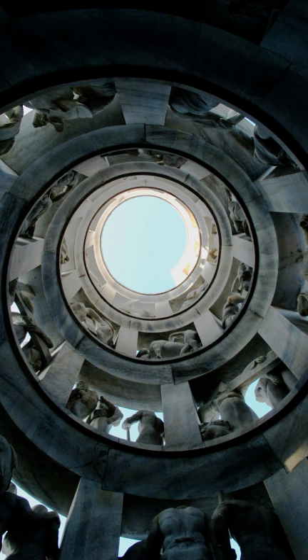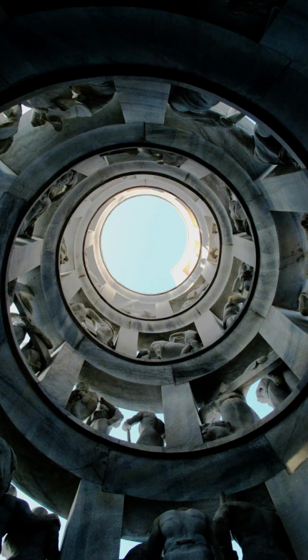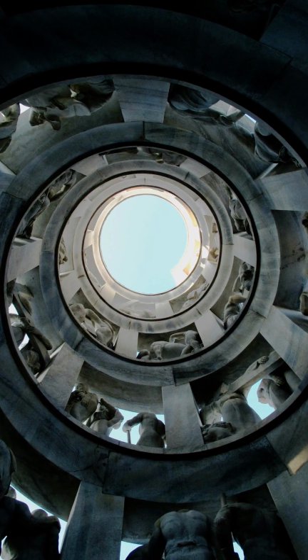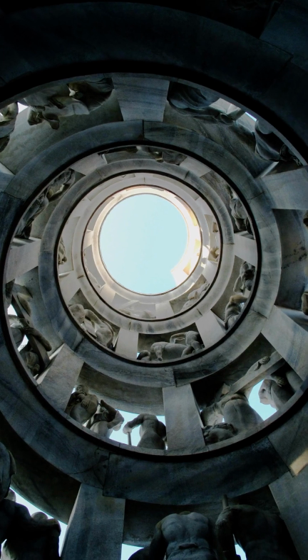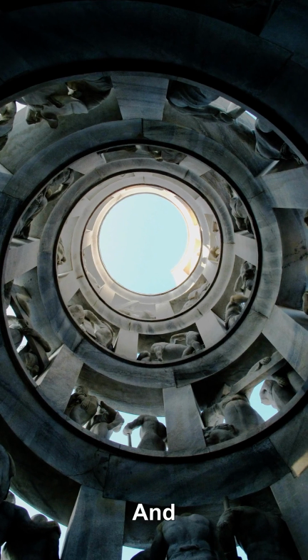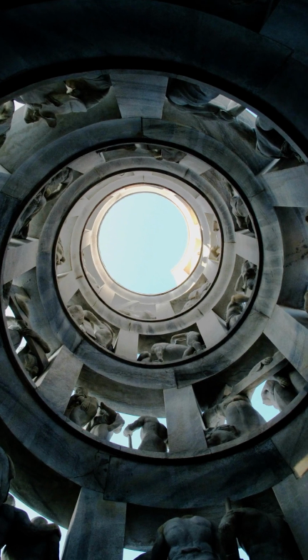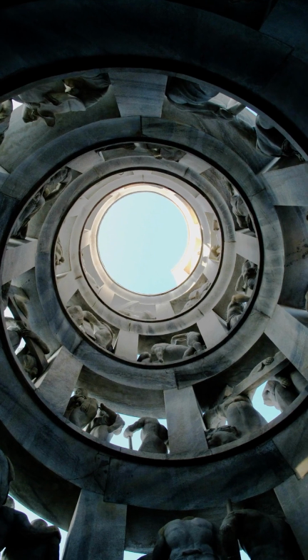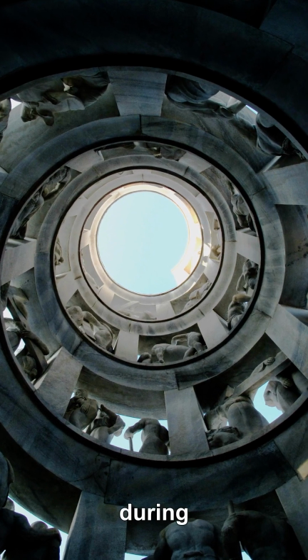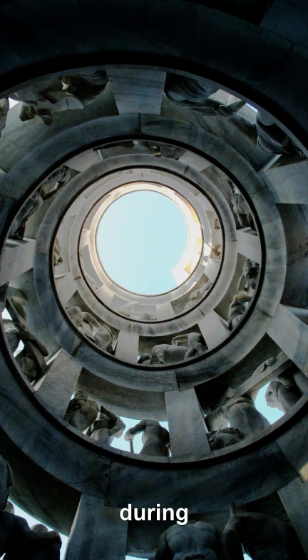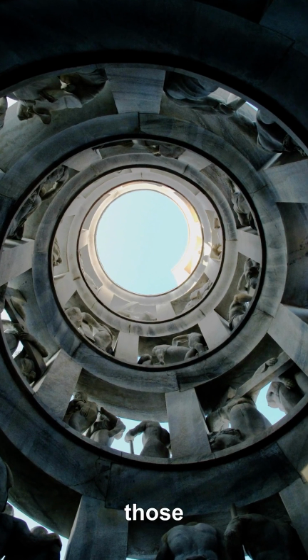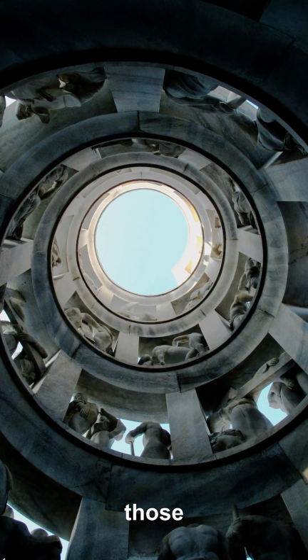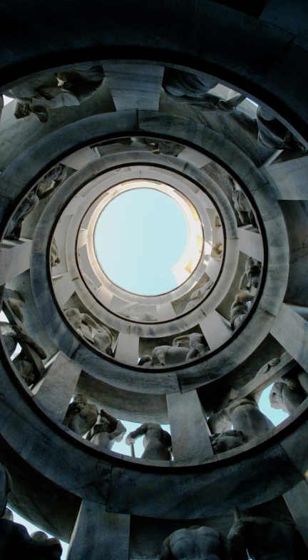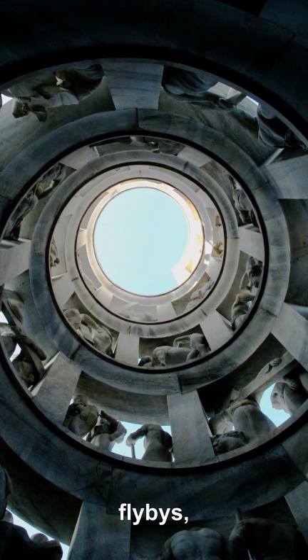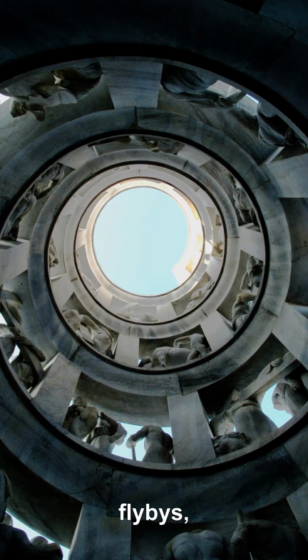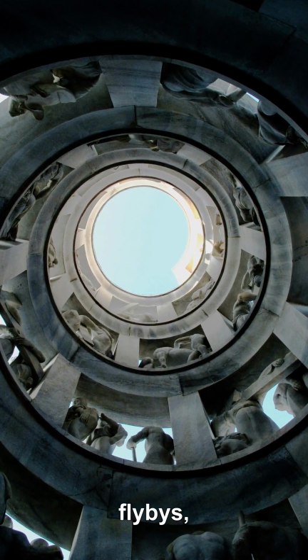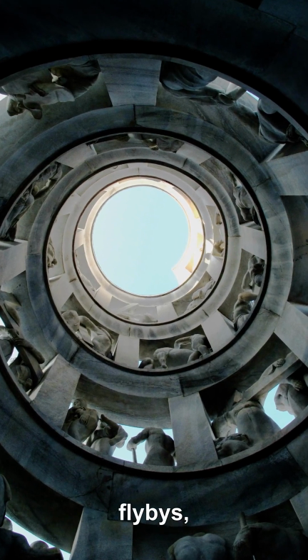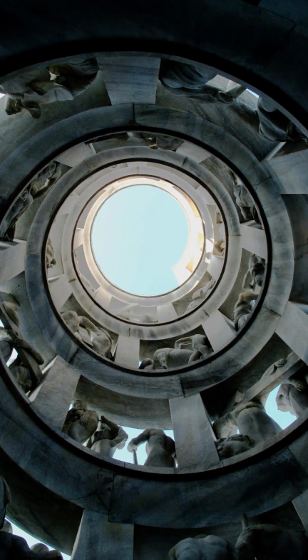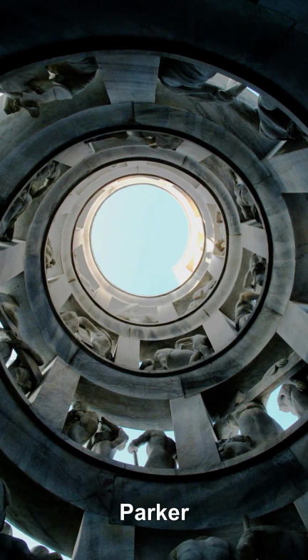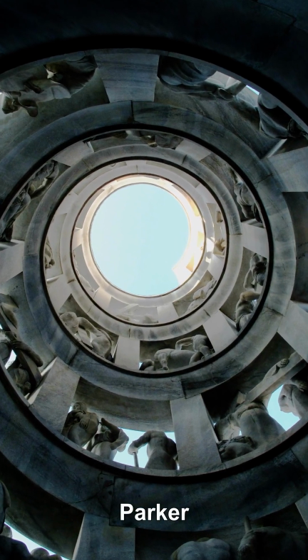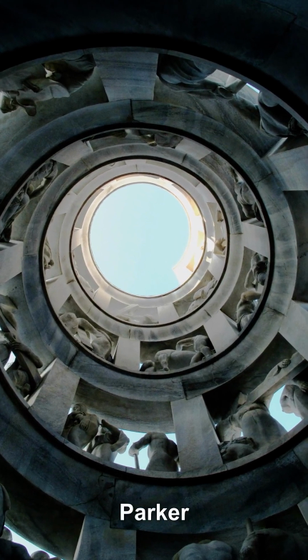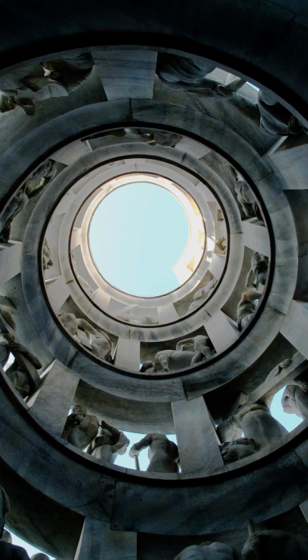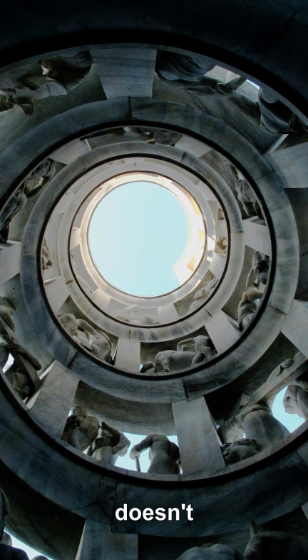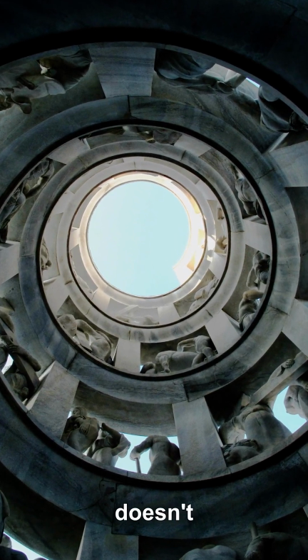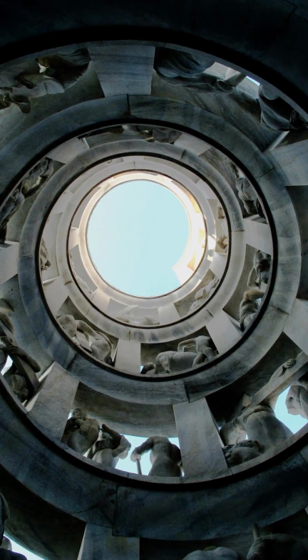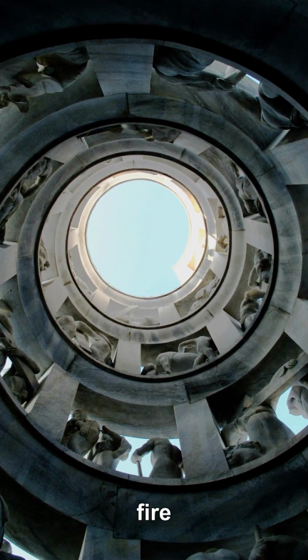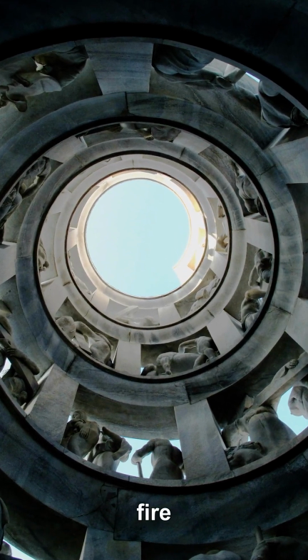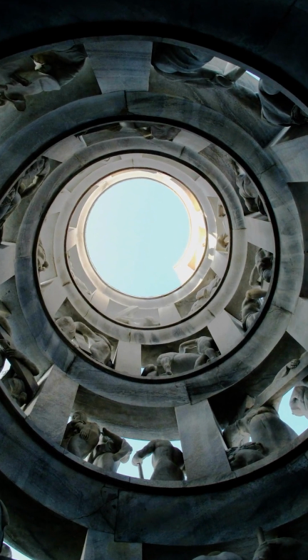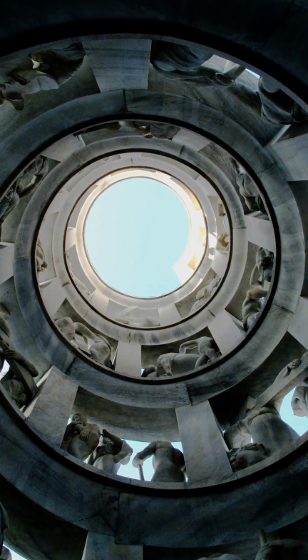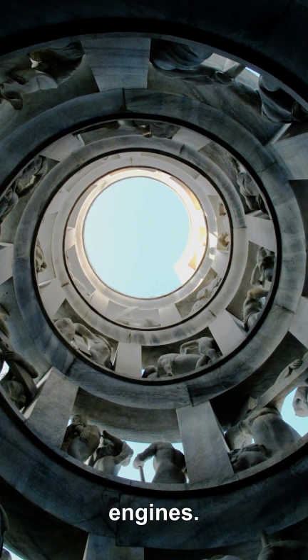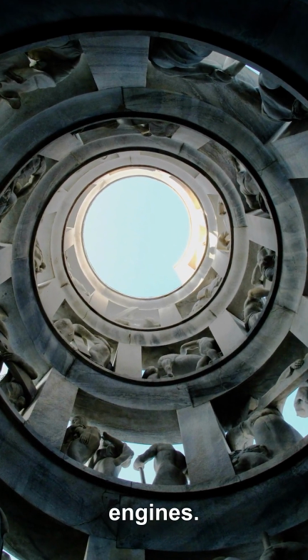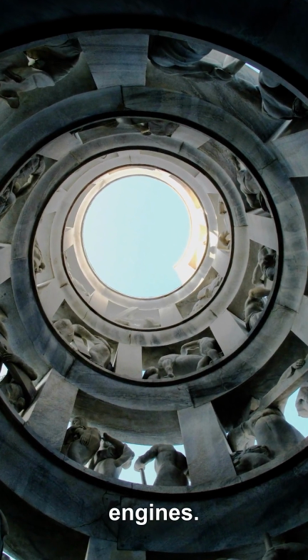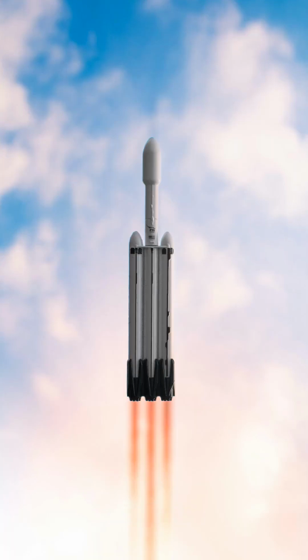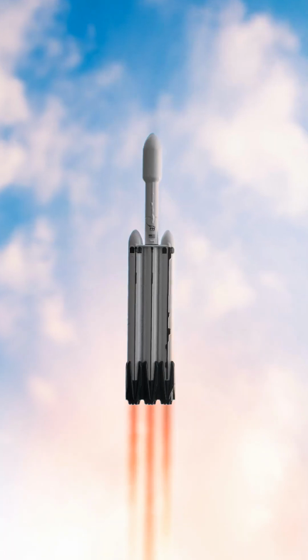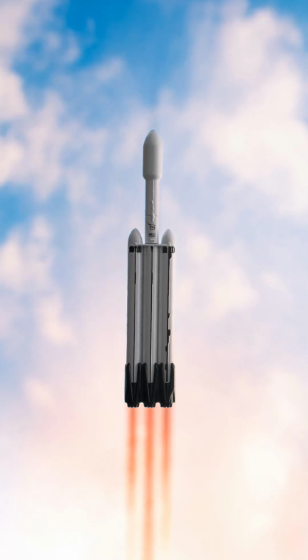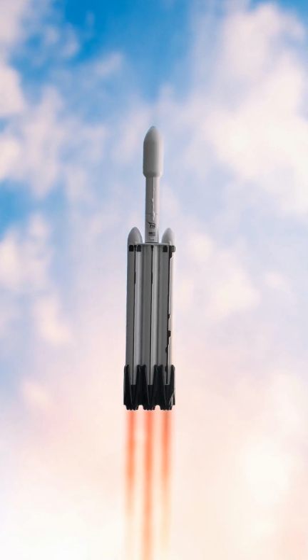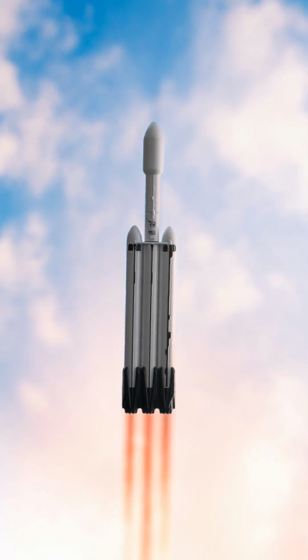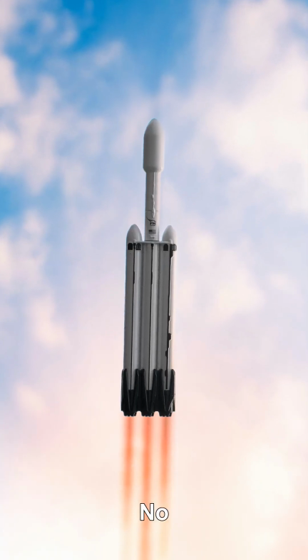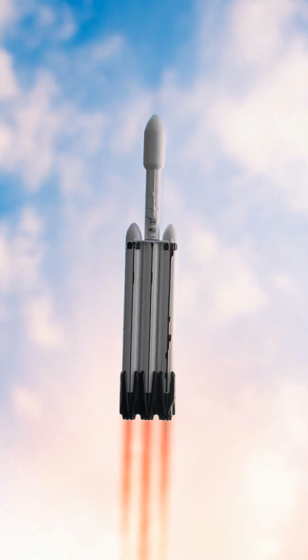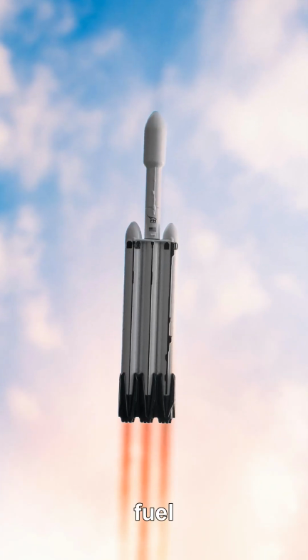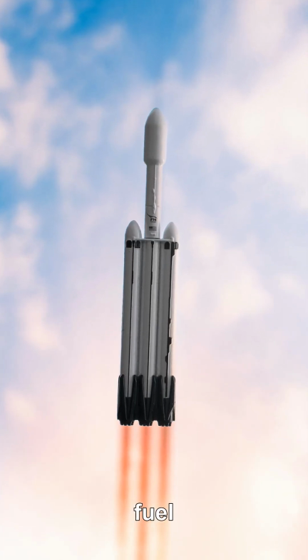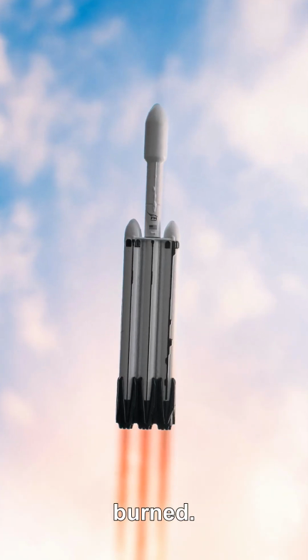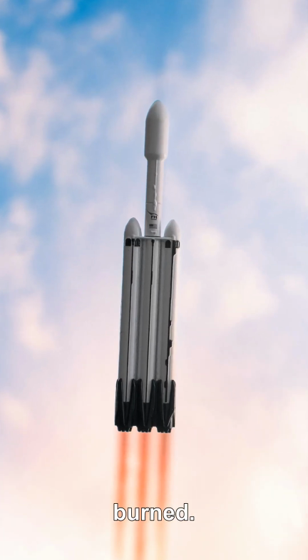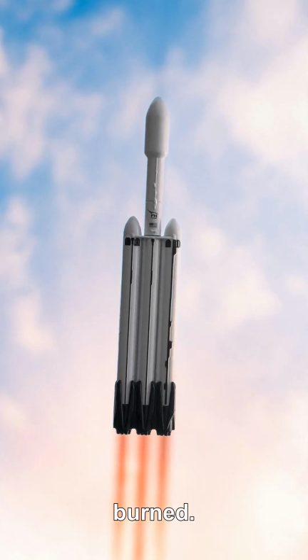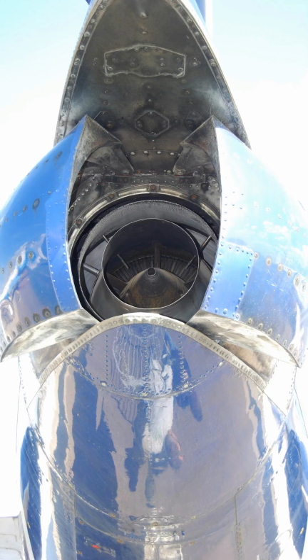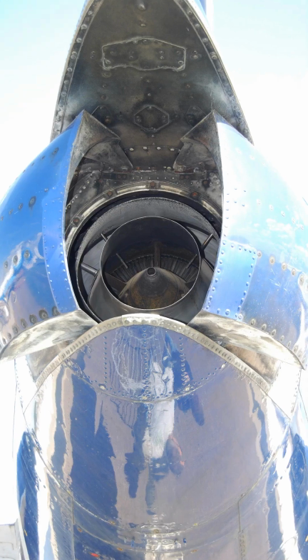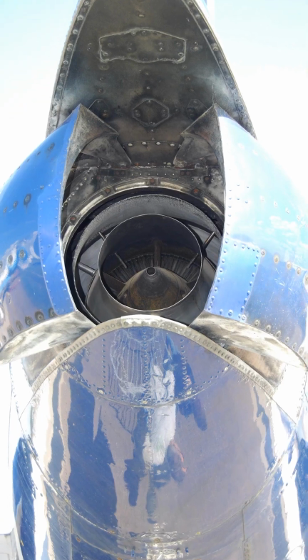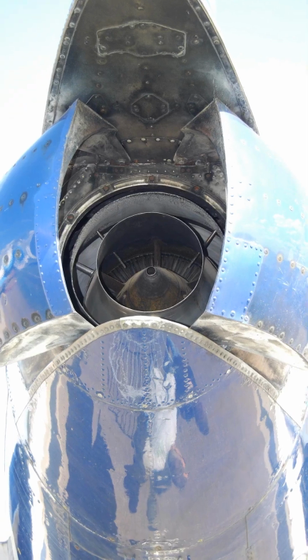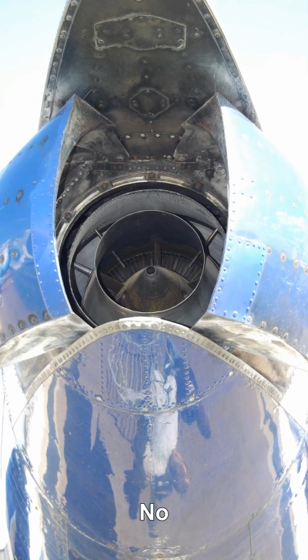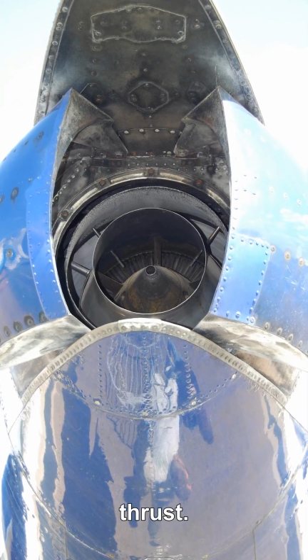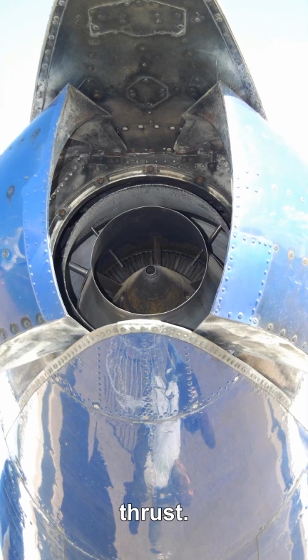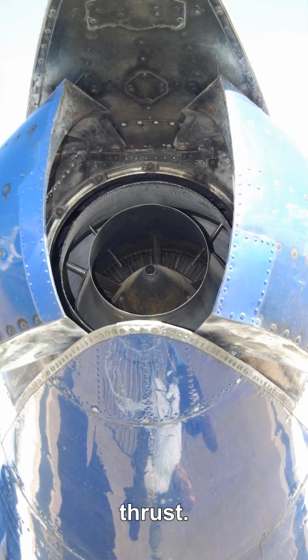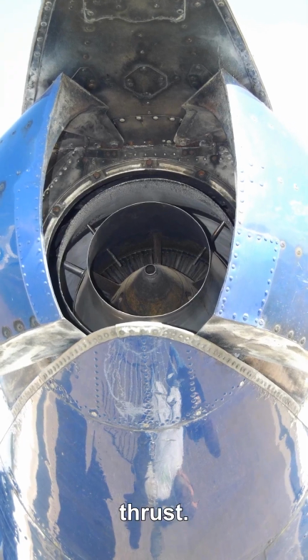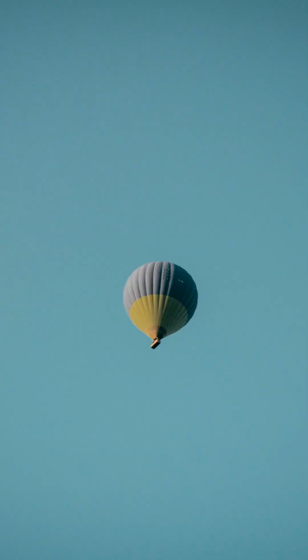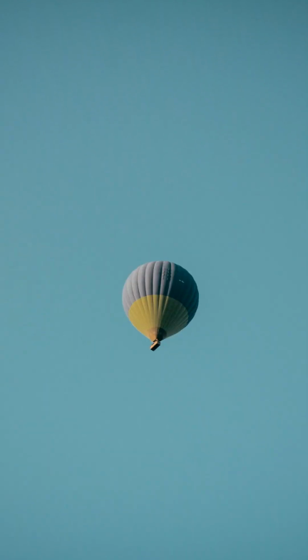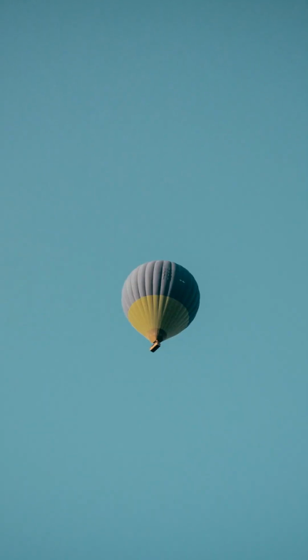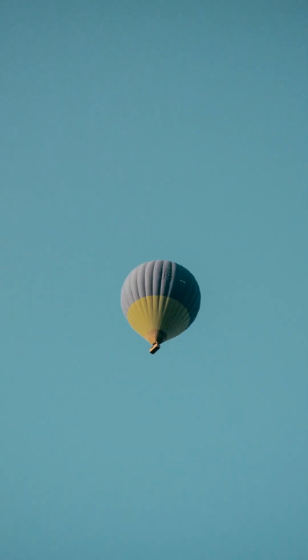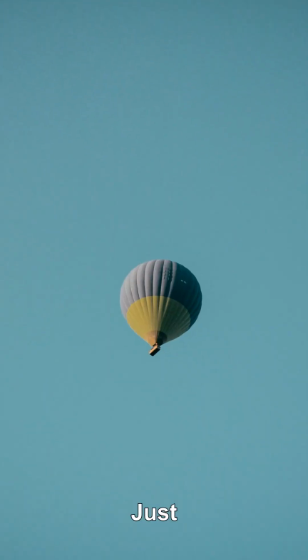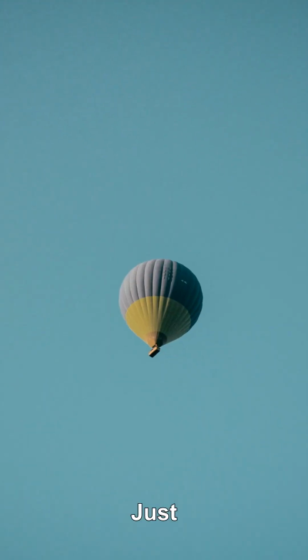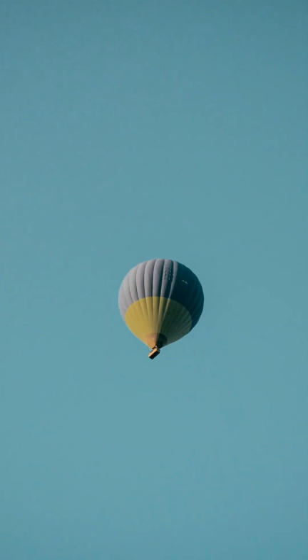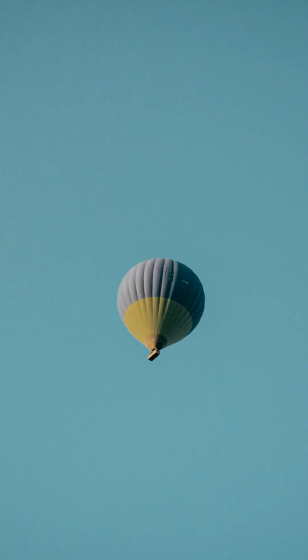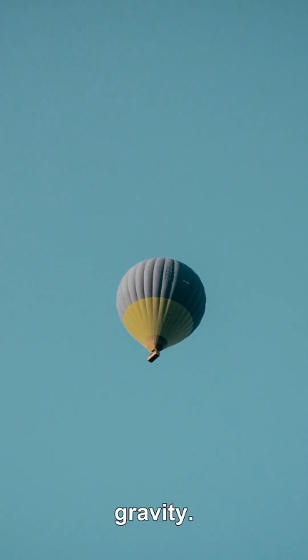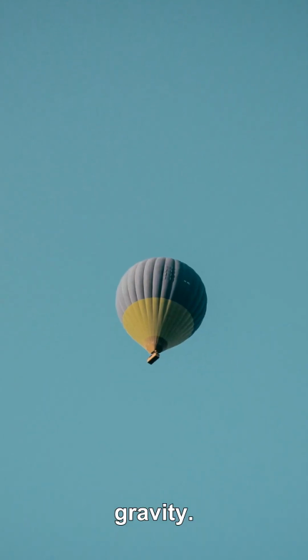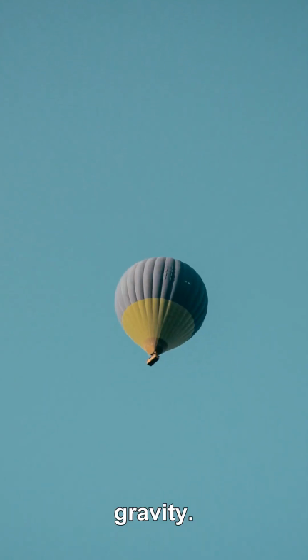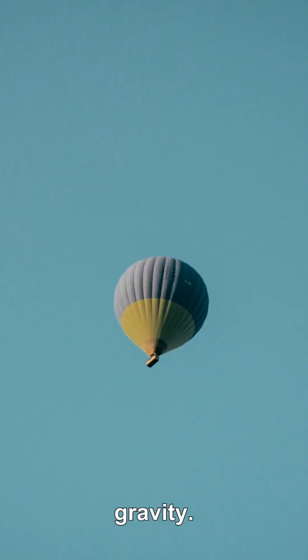During those flybys, Parker doesn't fire its engines. No fuel burned, no thrust — just gravity.